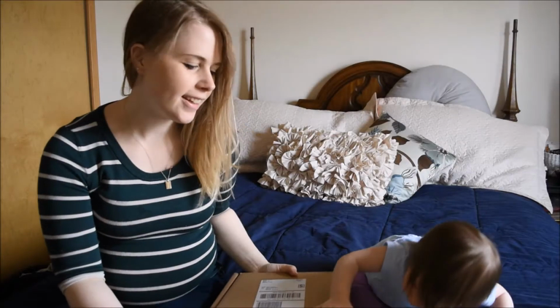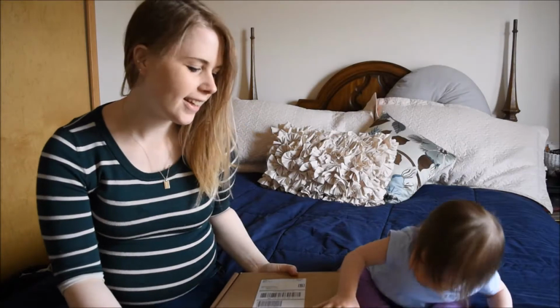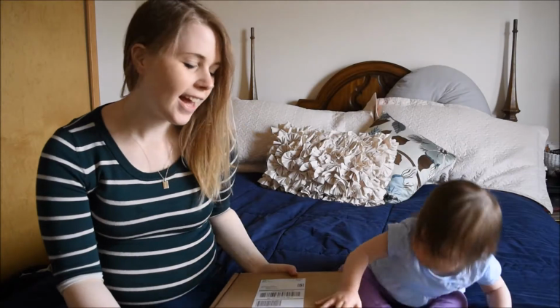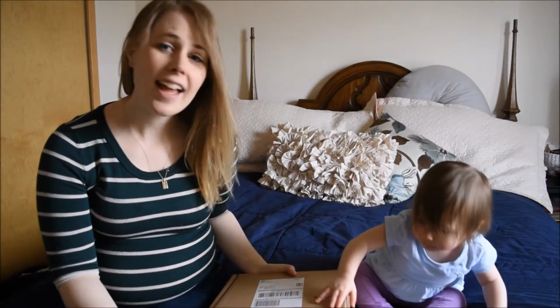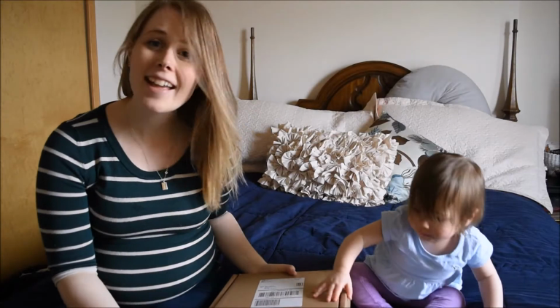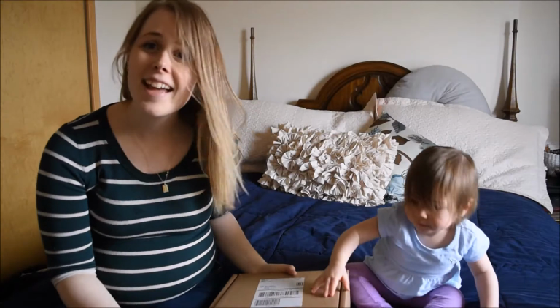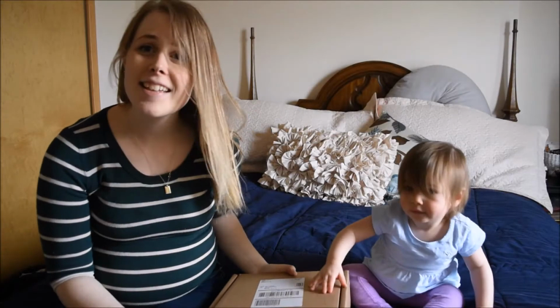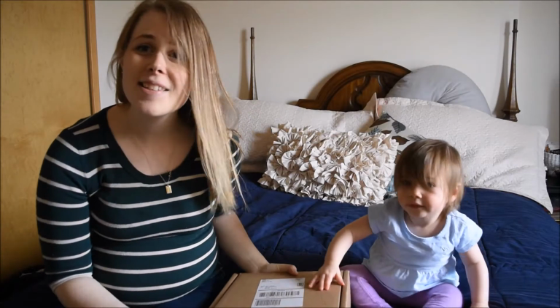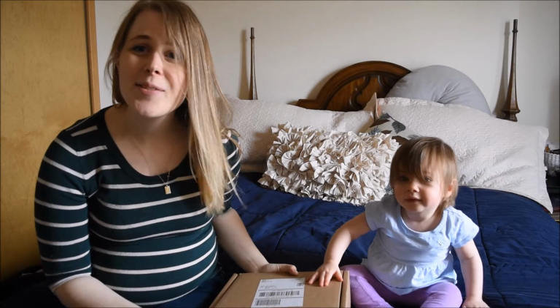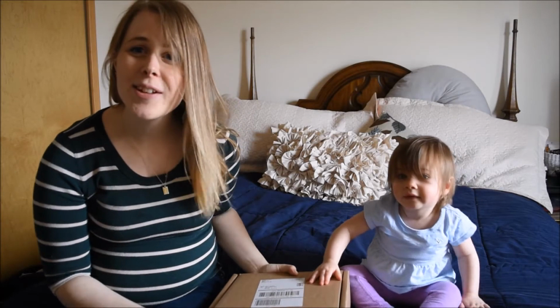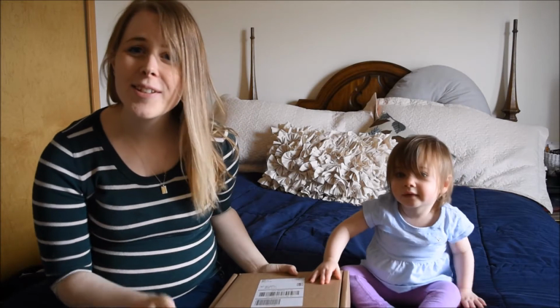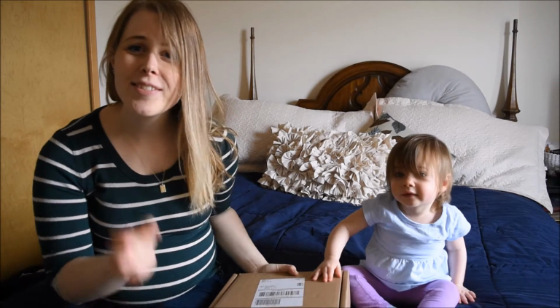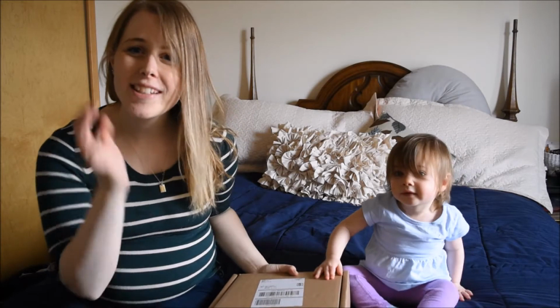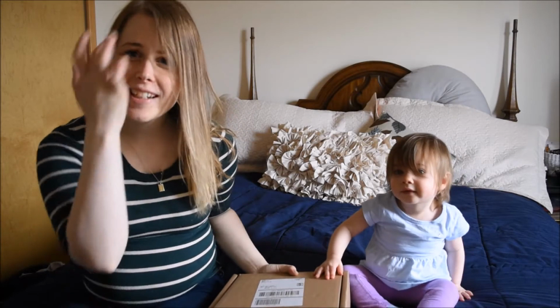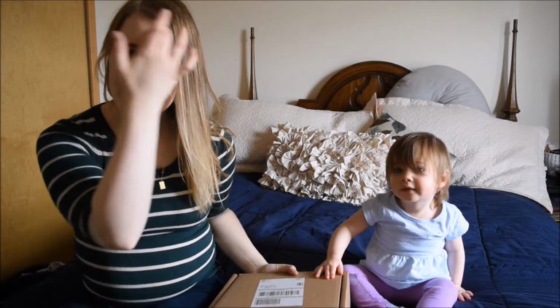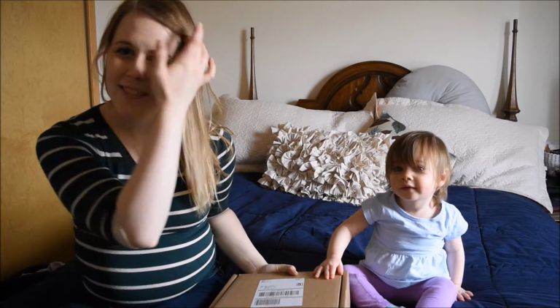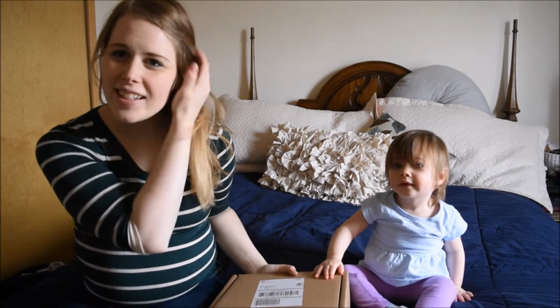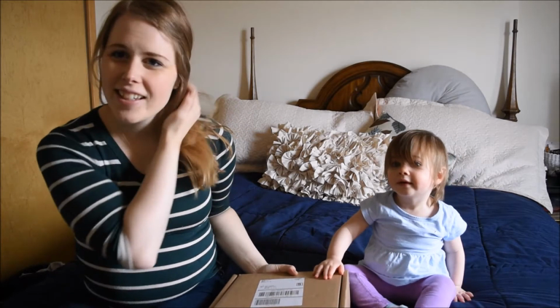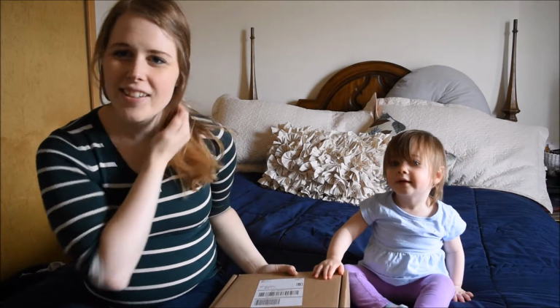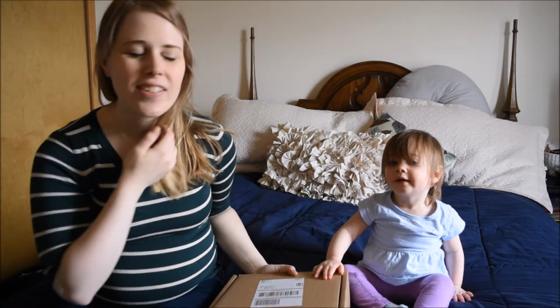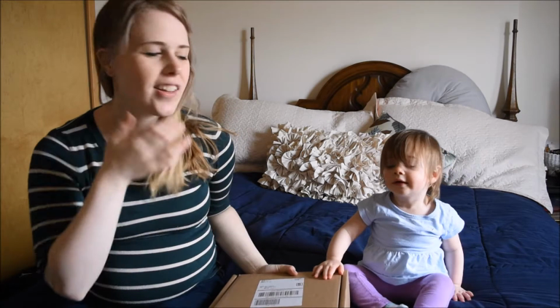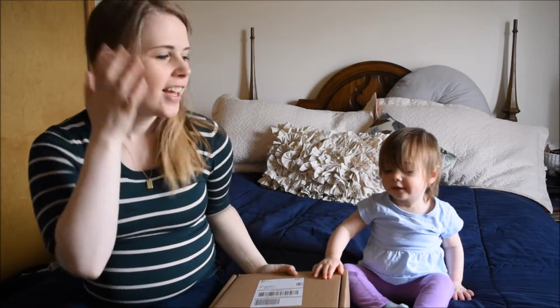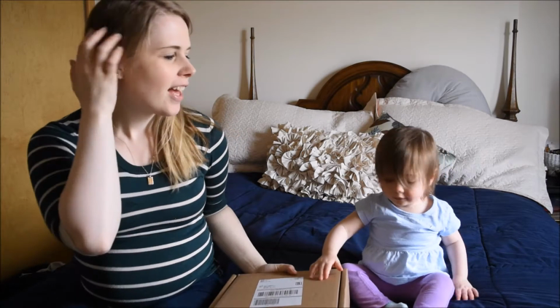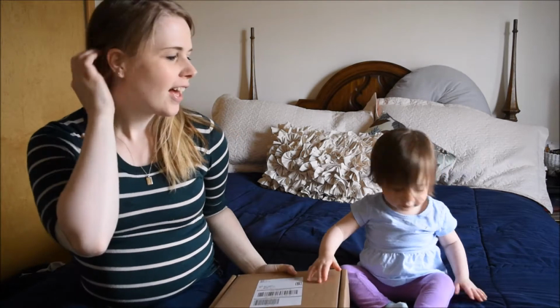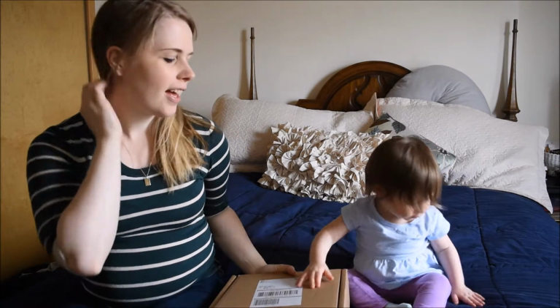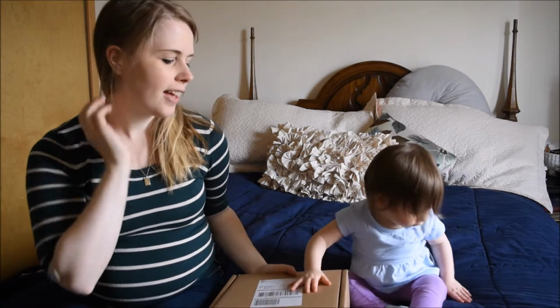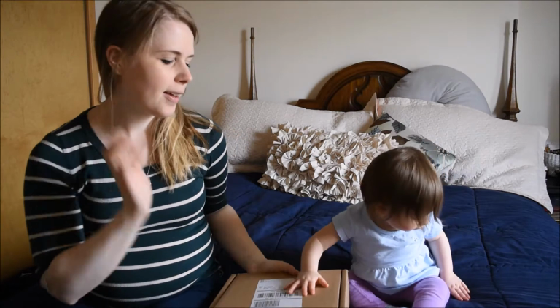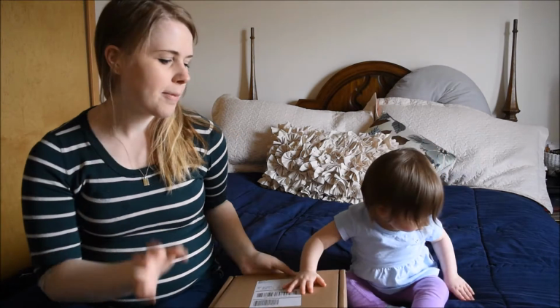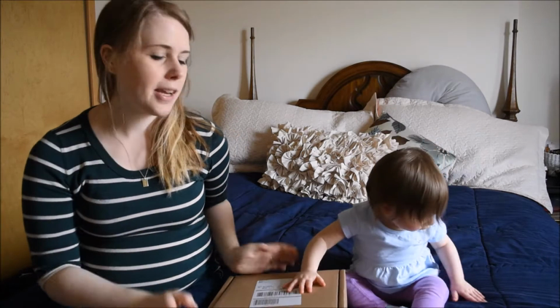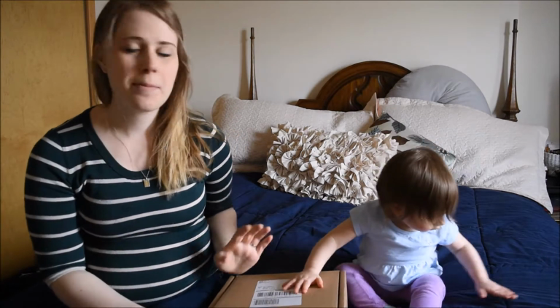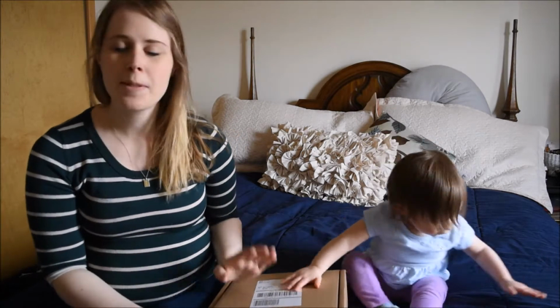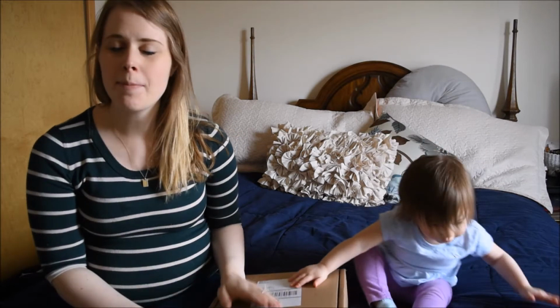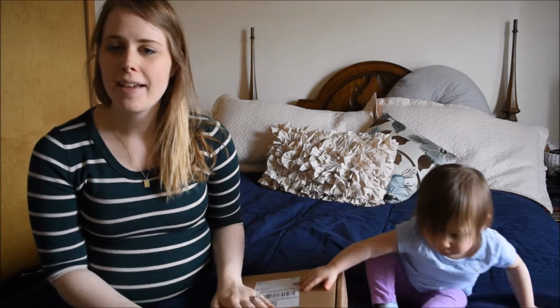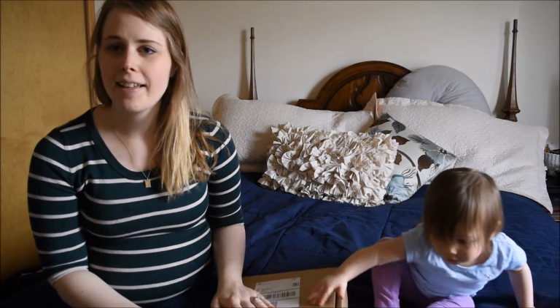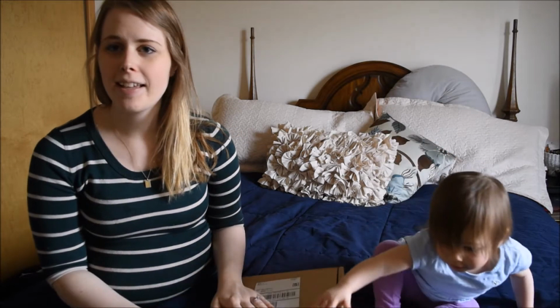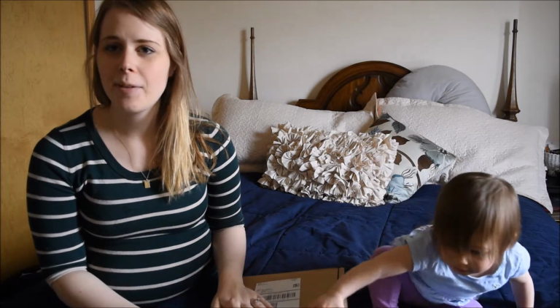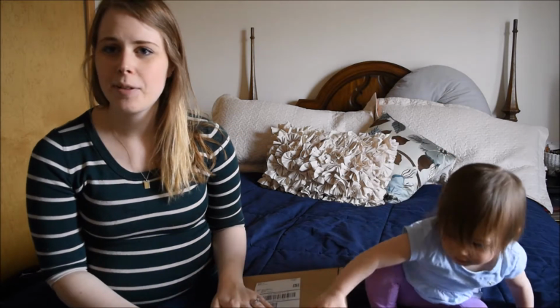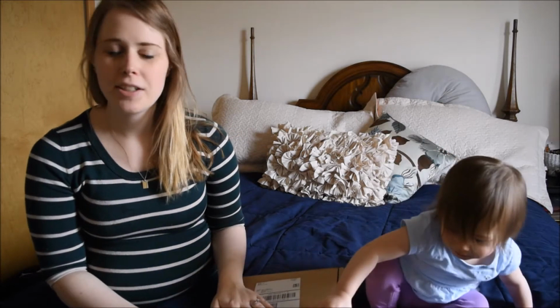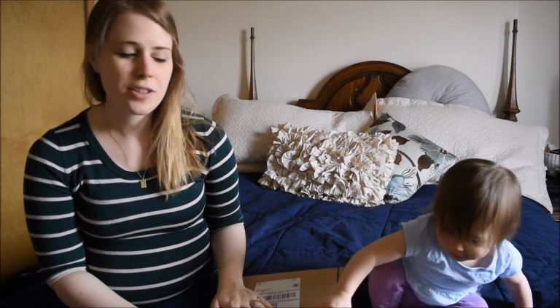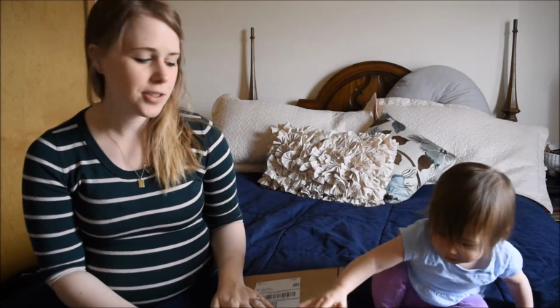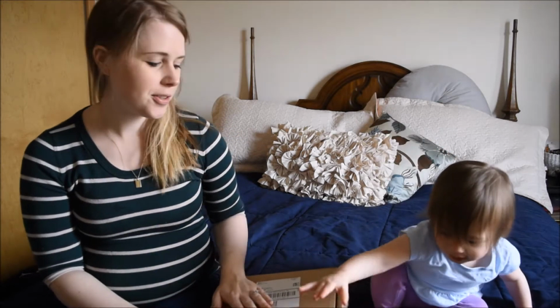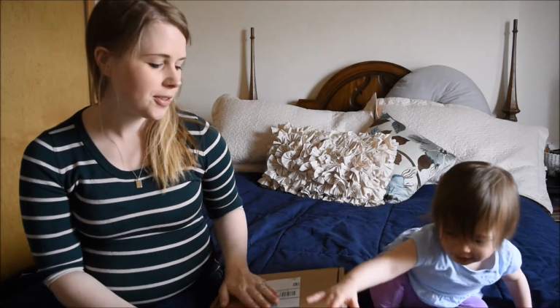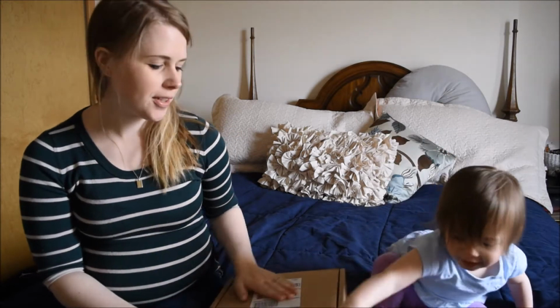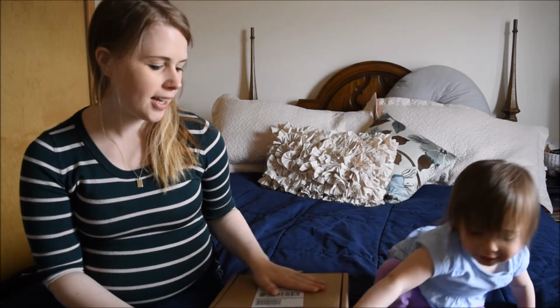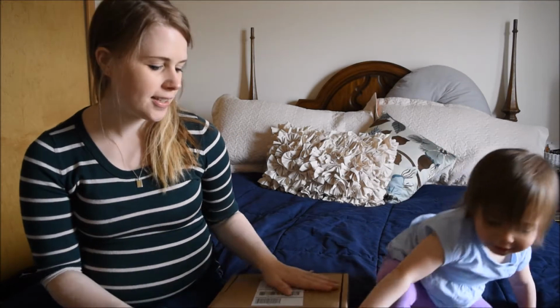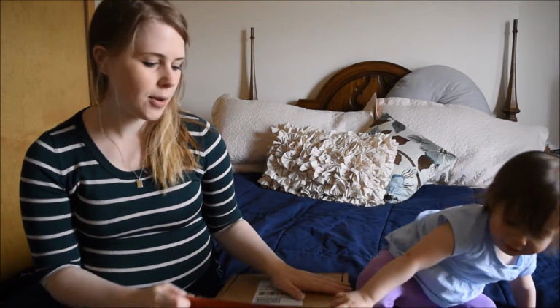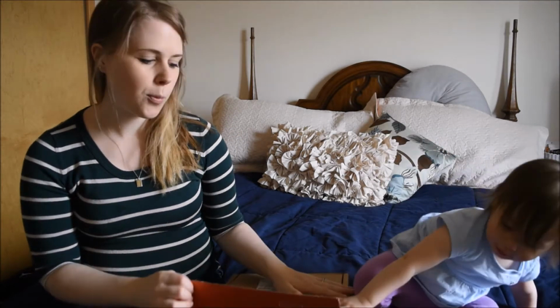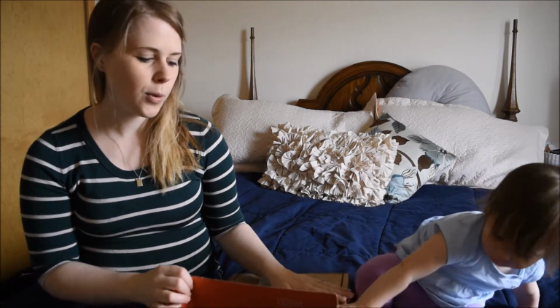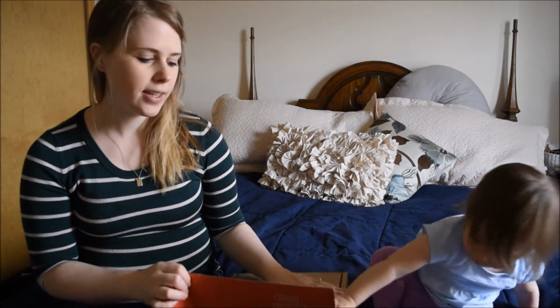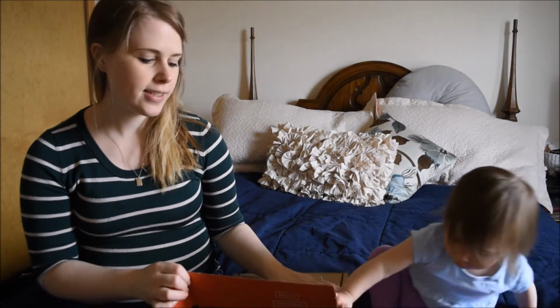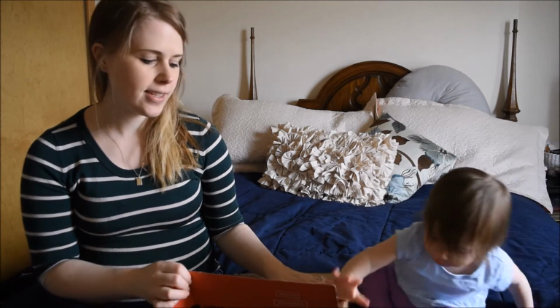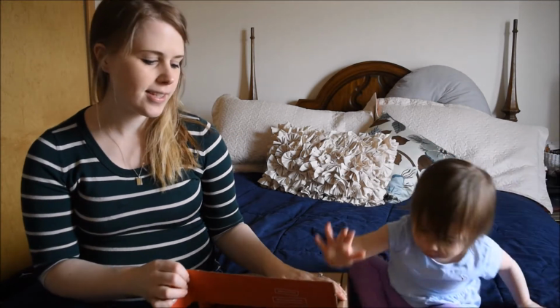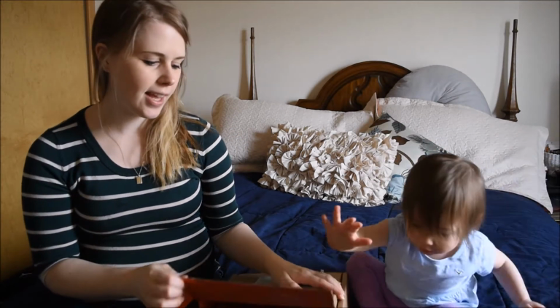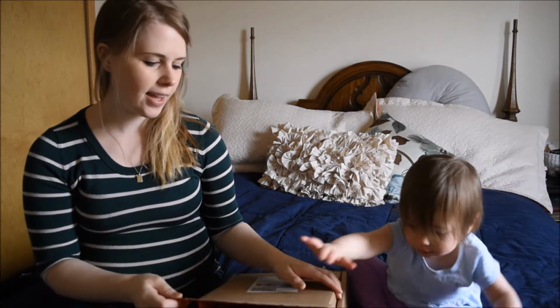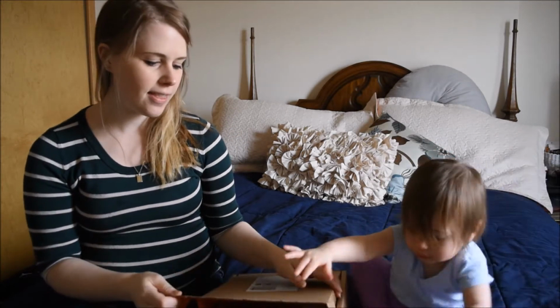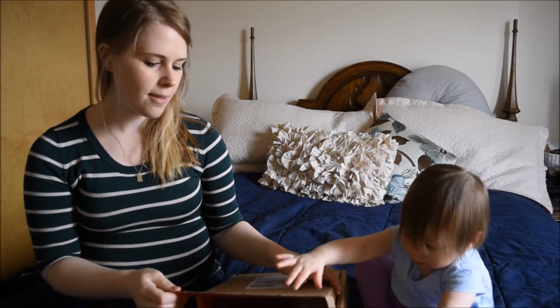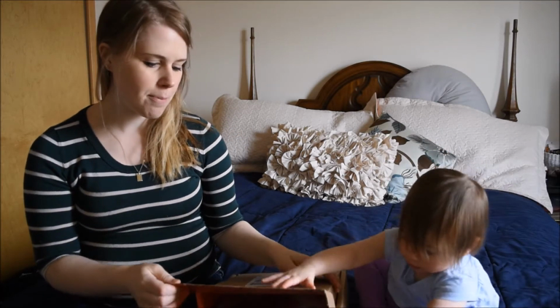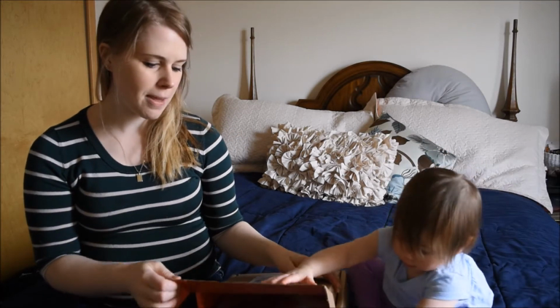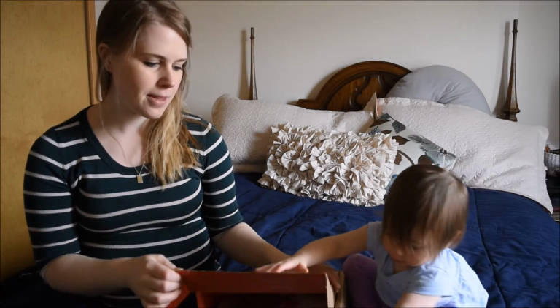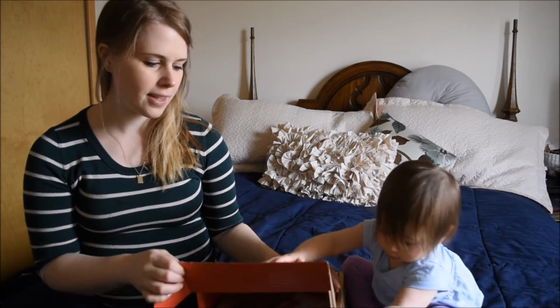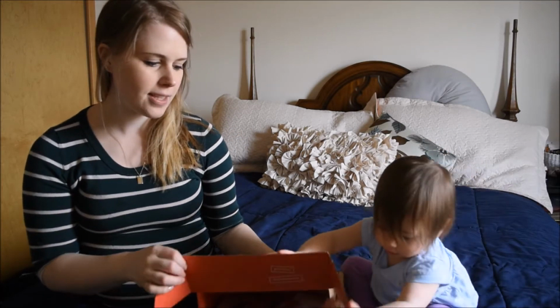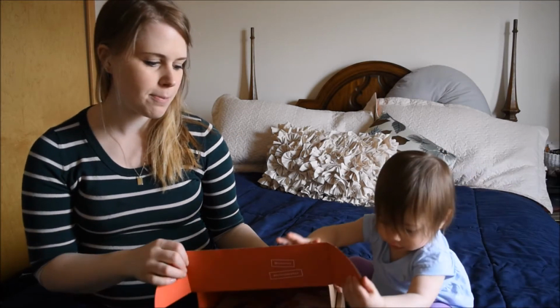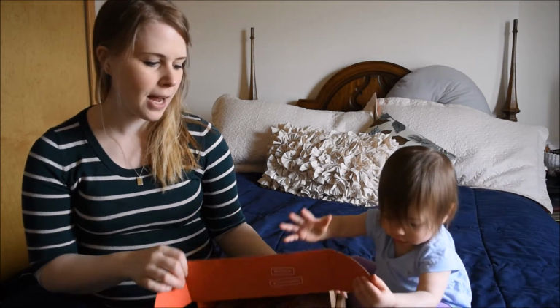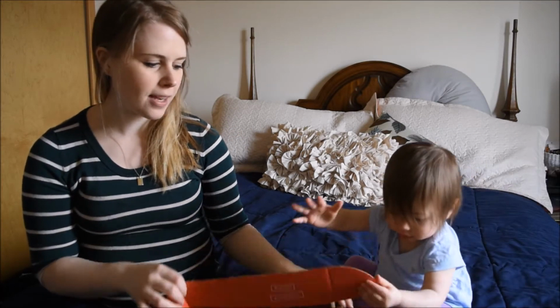Hi guys, welcome to today's video. My name is Becca. I wanted to show you guys what is inside the BabyList box.